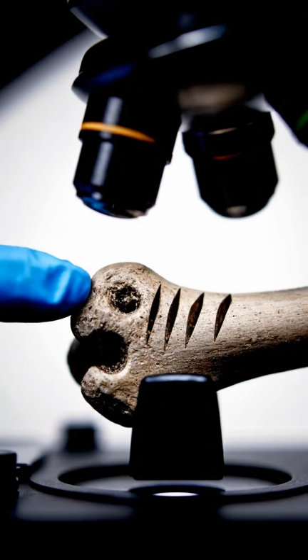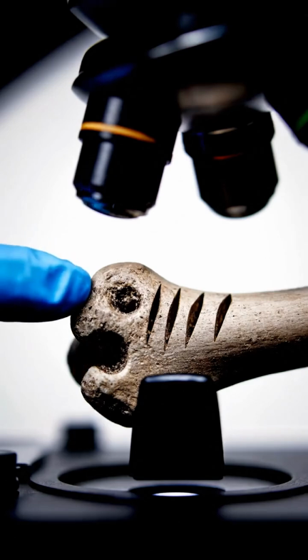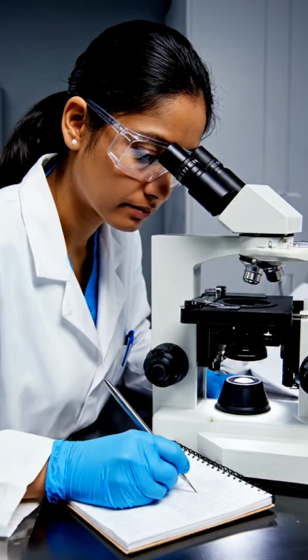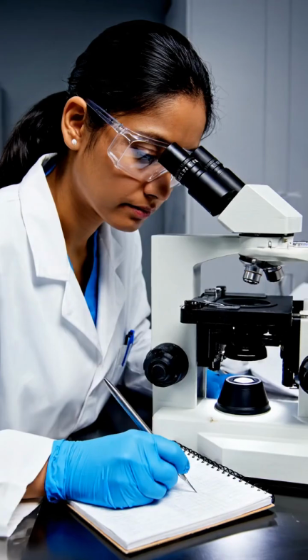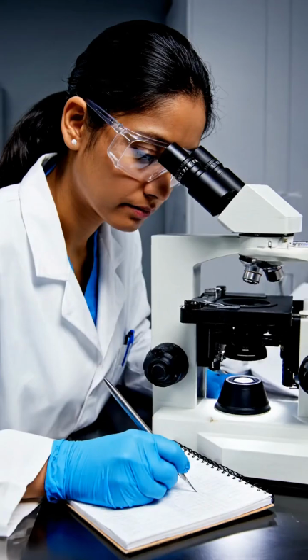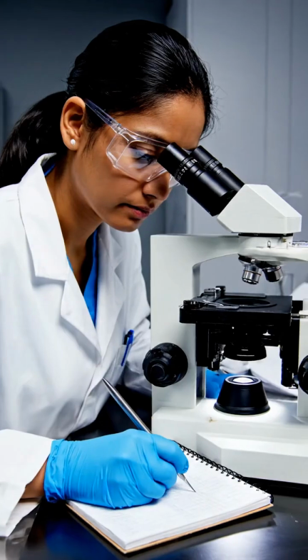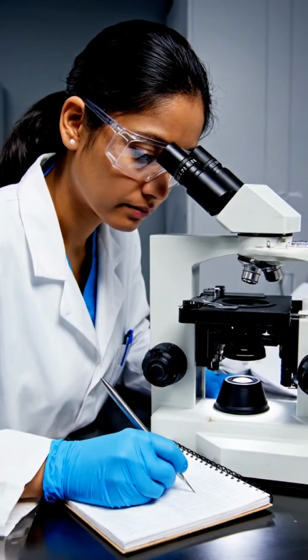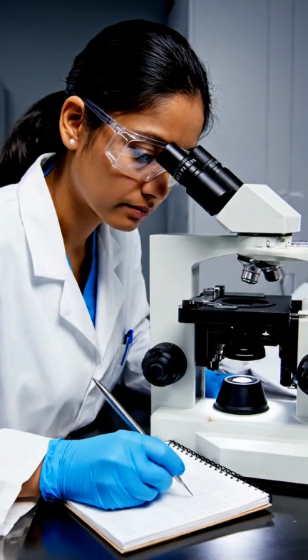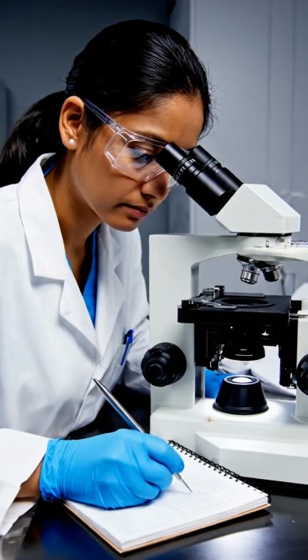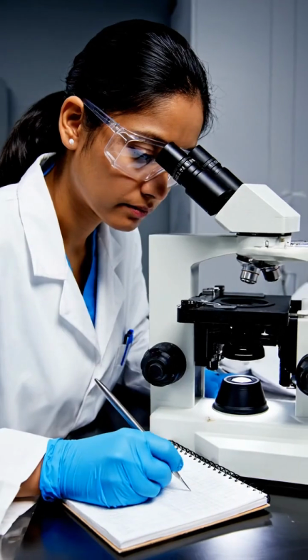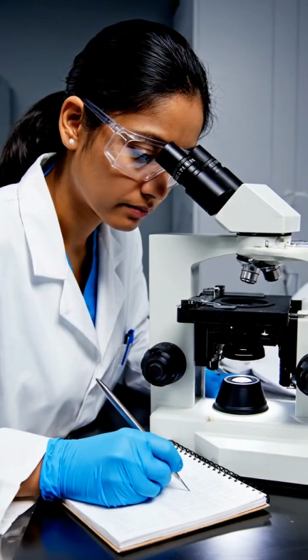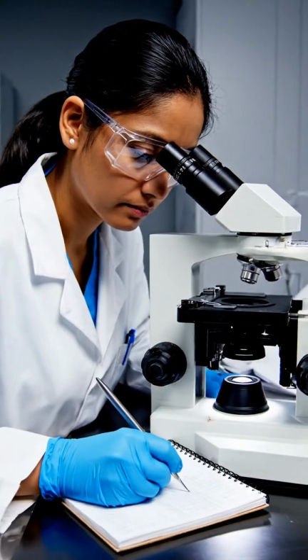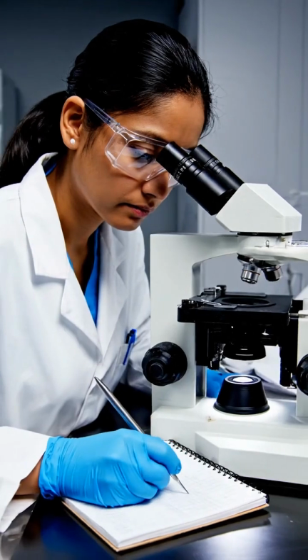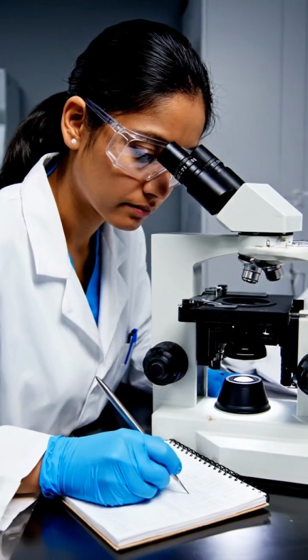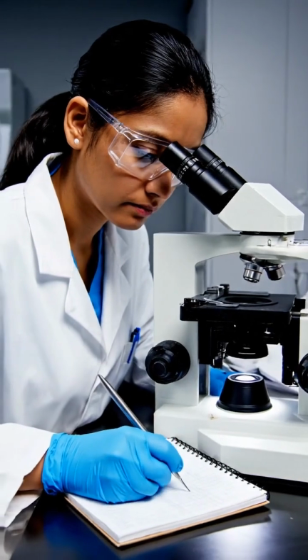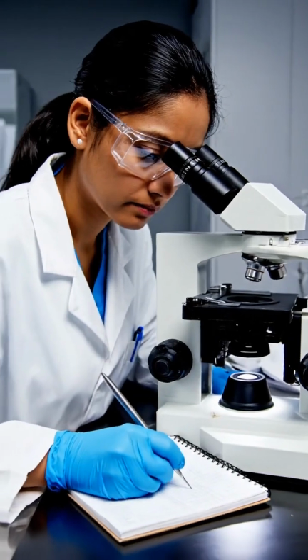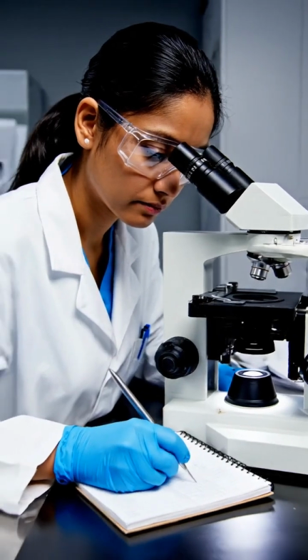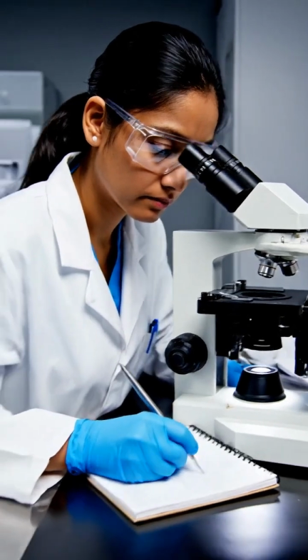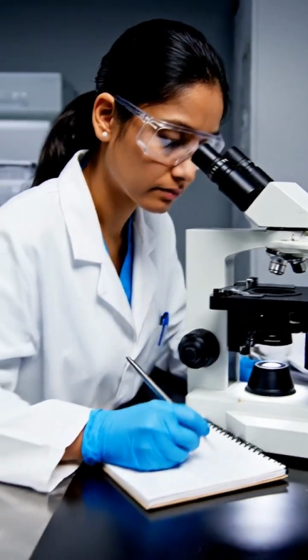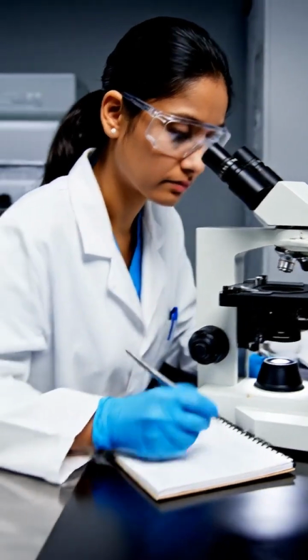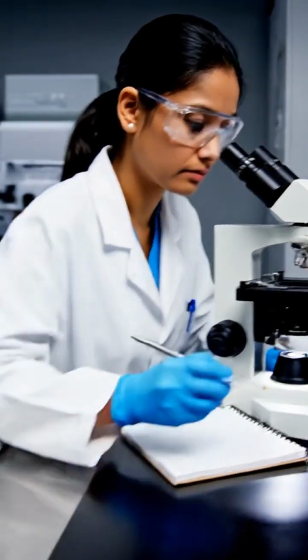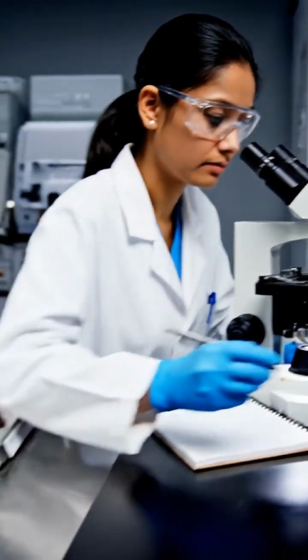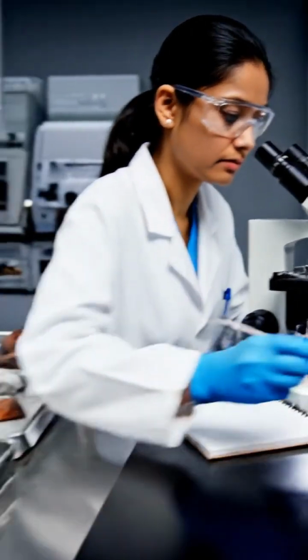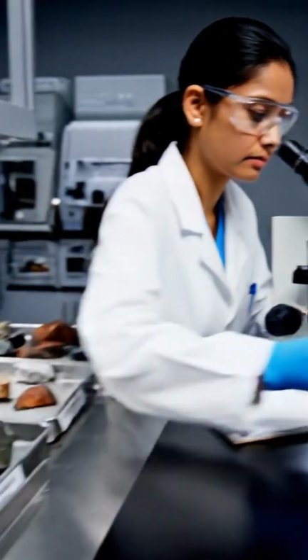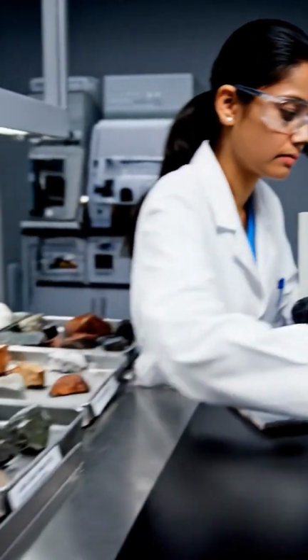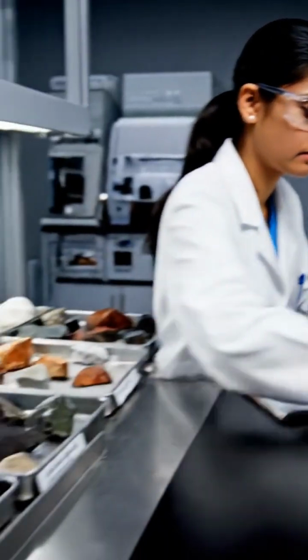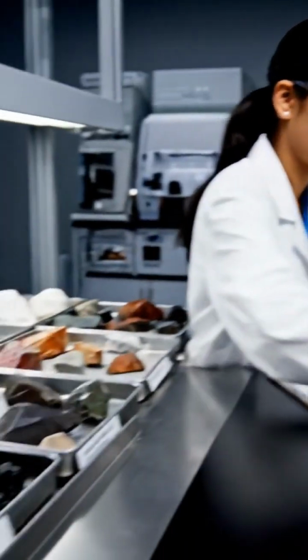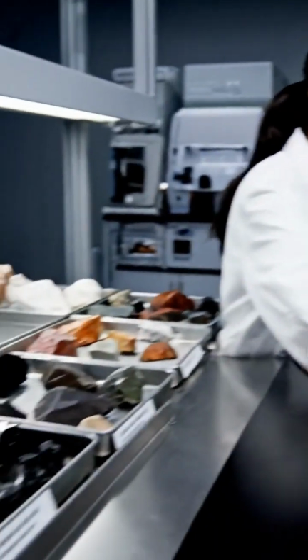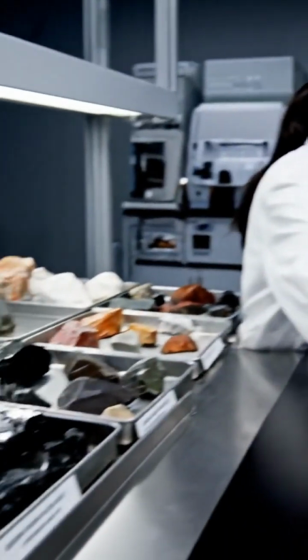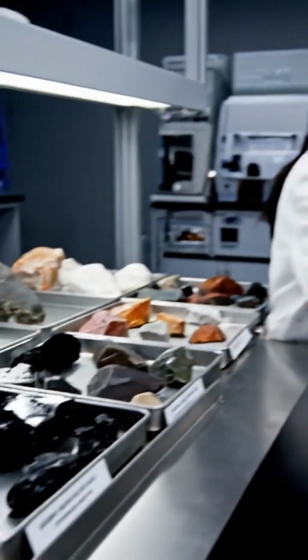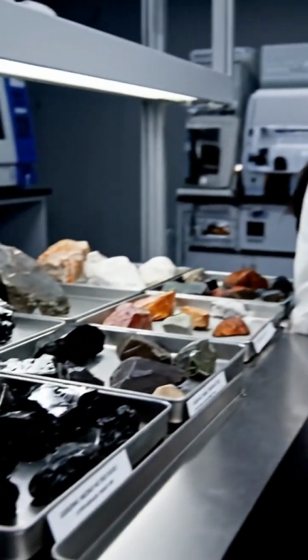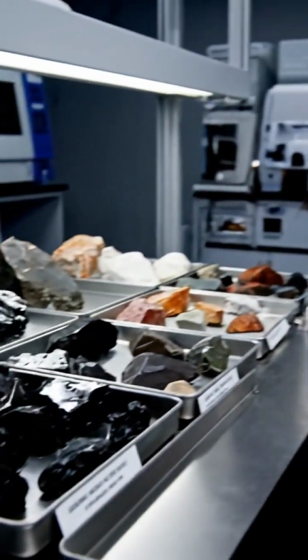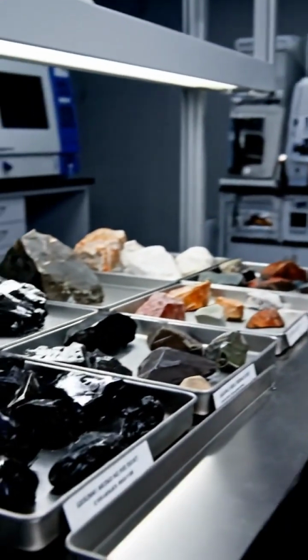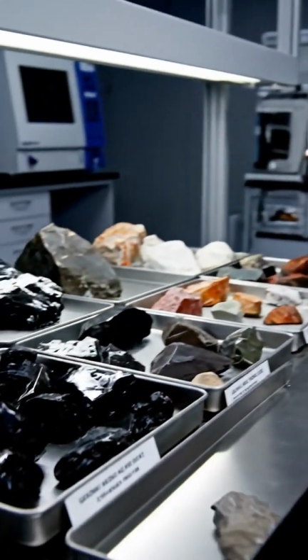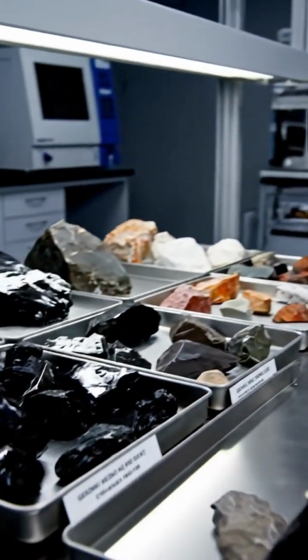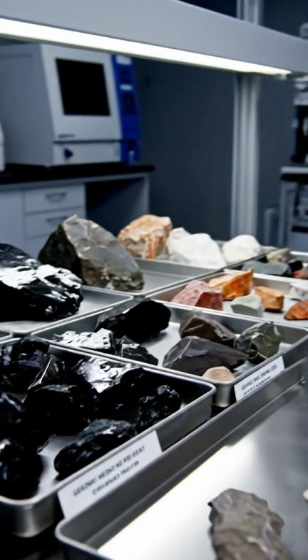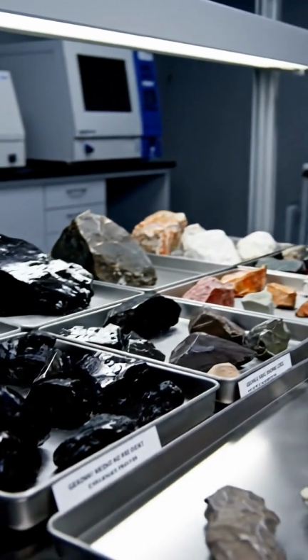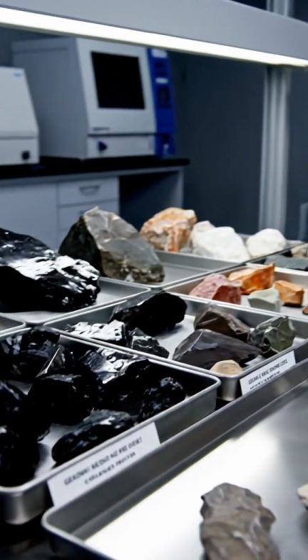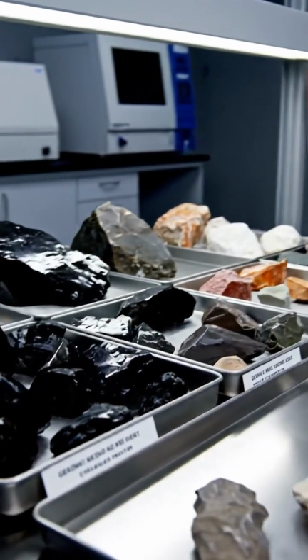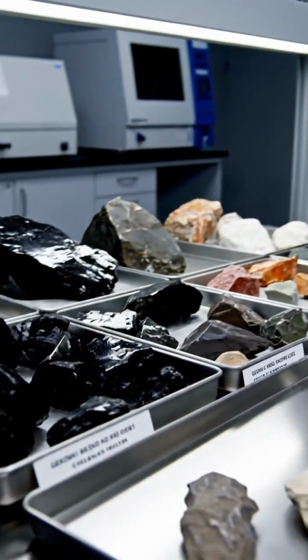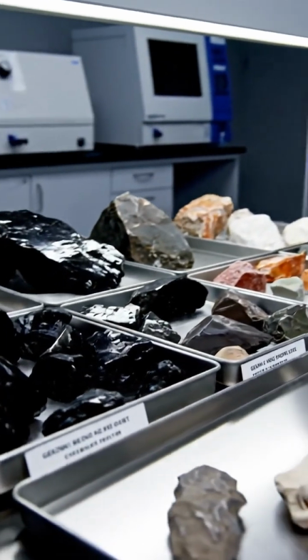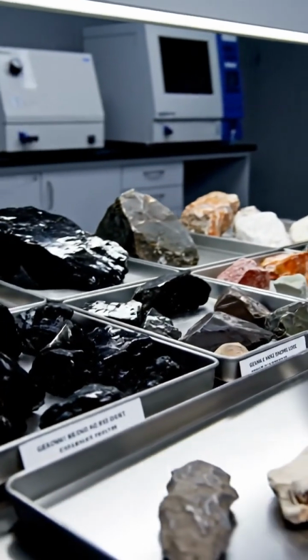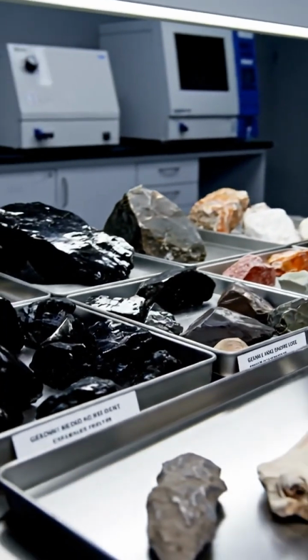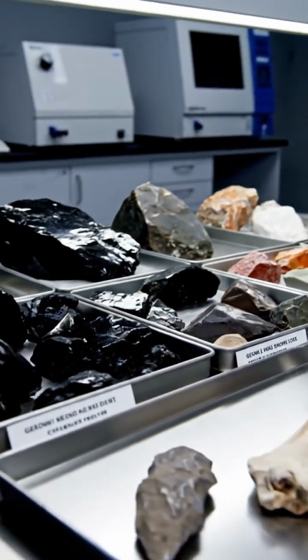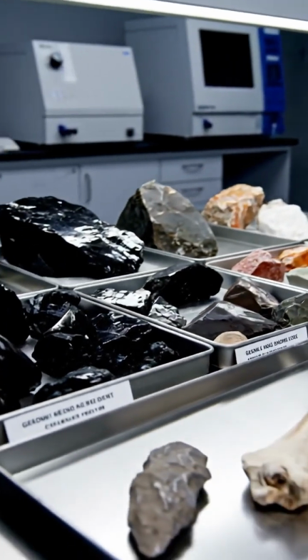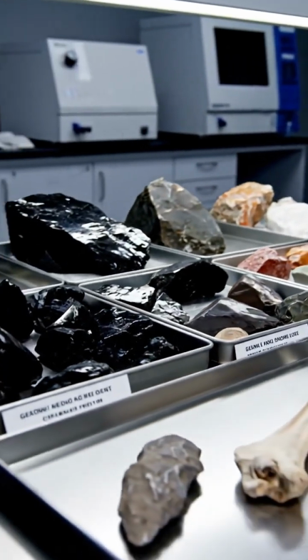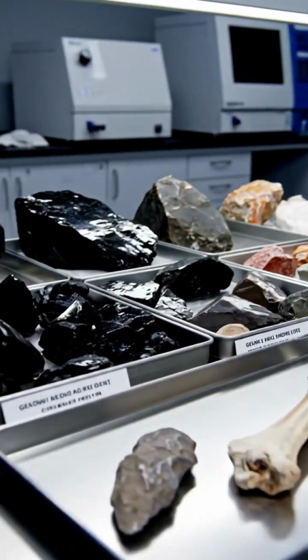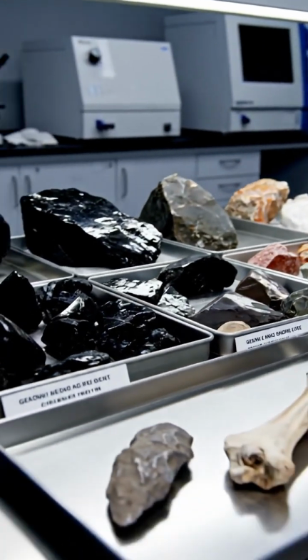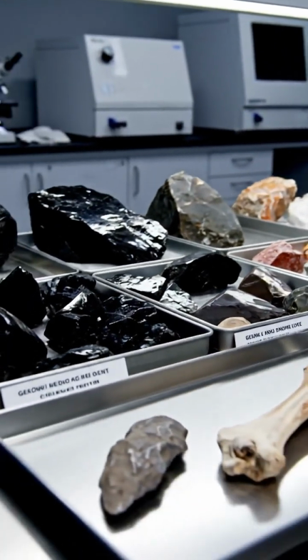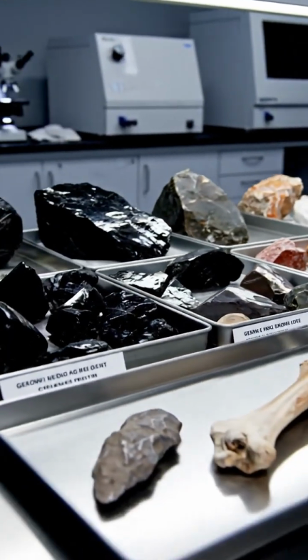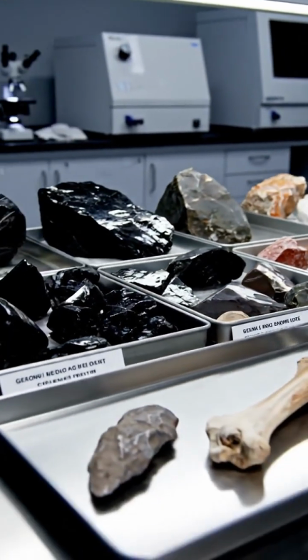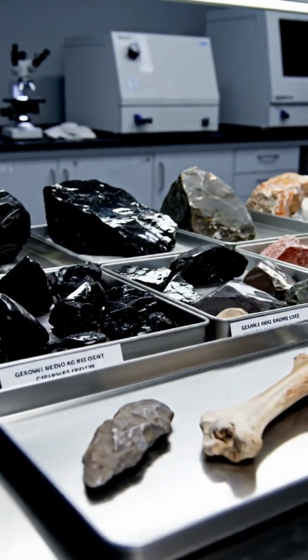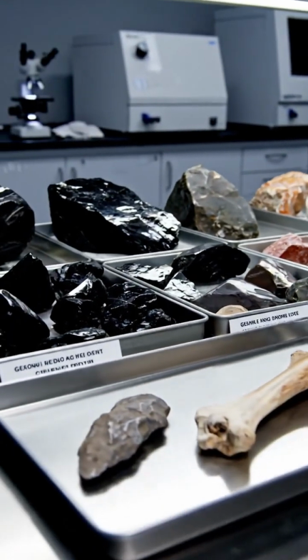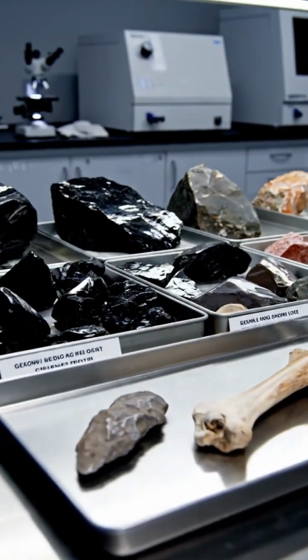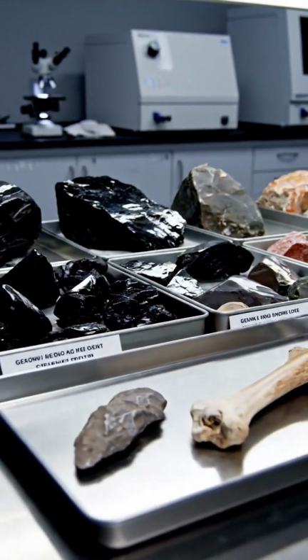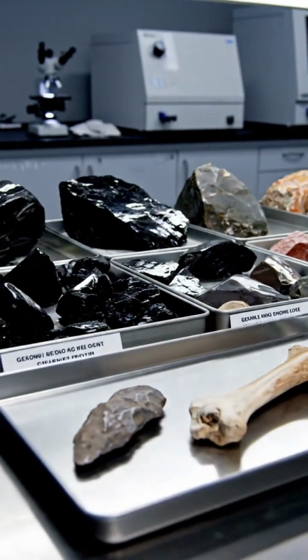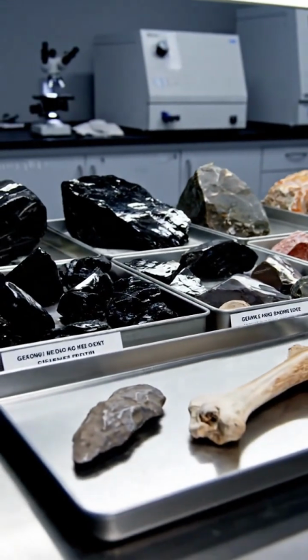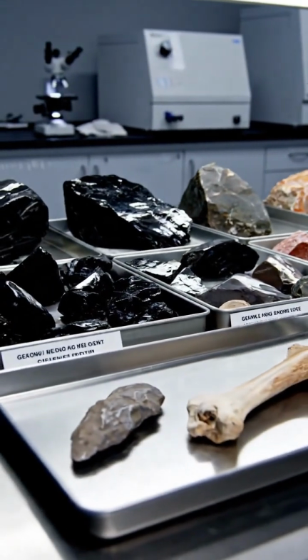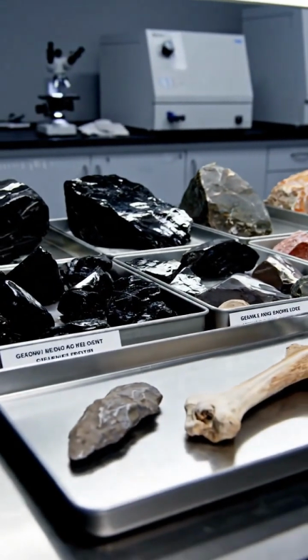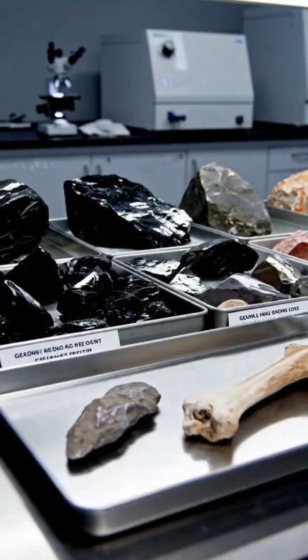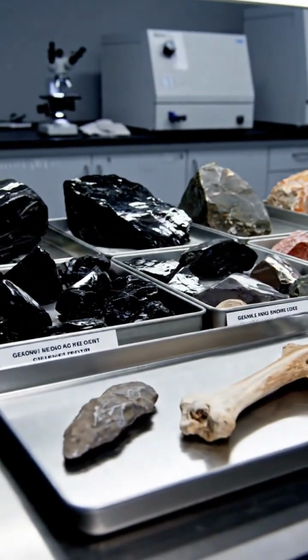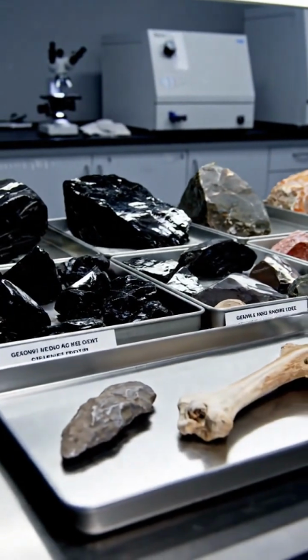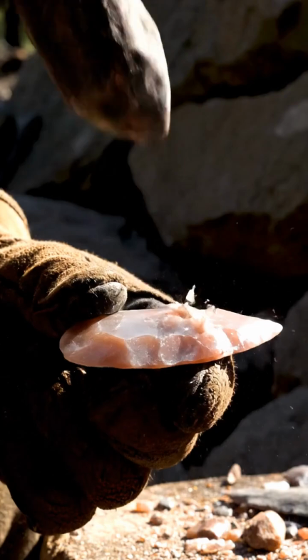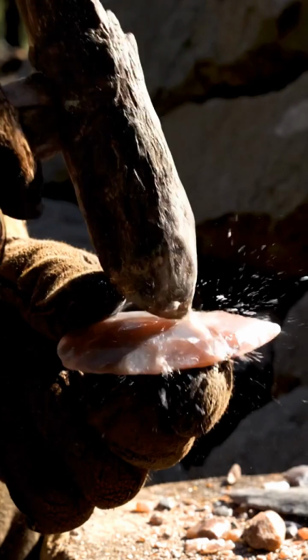Under high magnification, the bone reveals its violent history — precise, V-shaped grooves left by ancient stone tools.